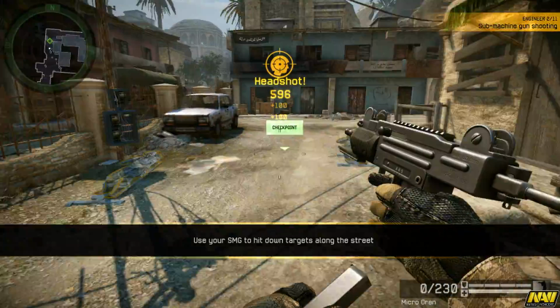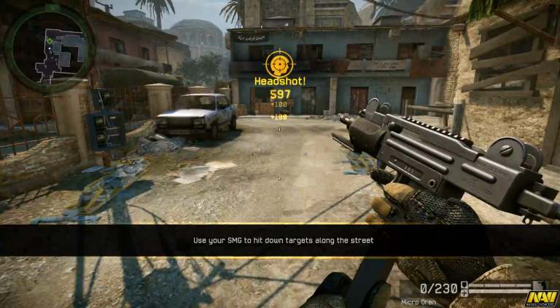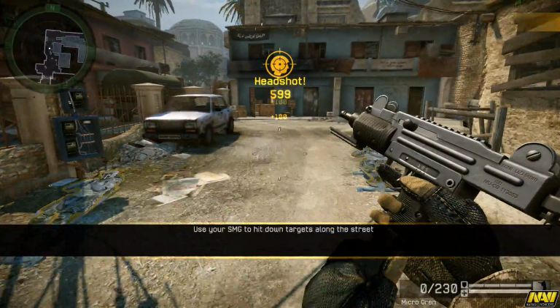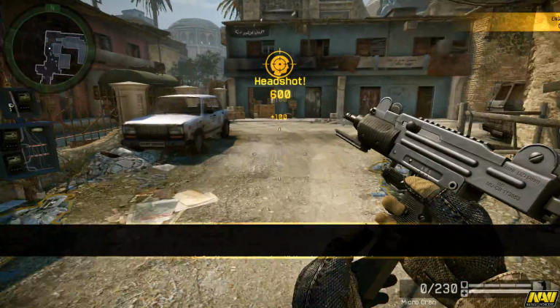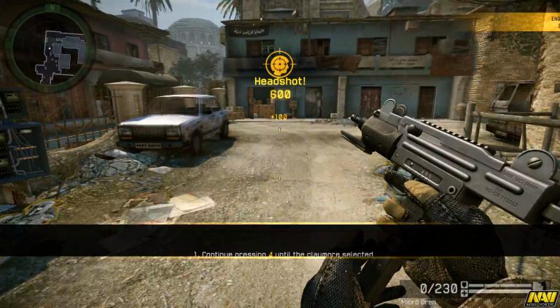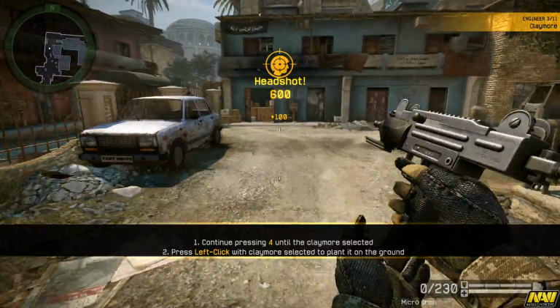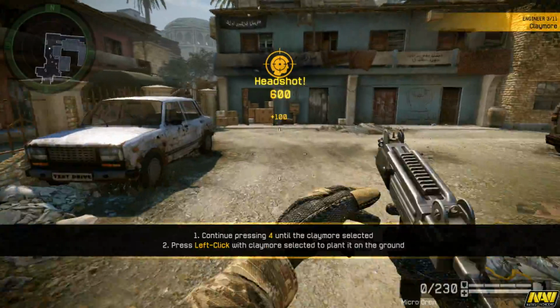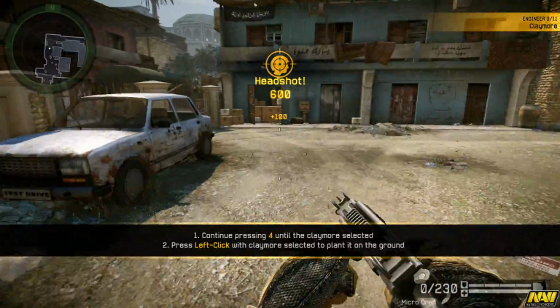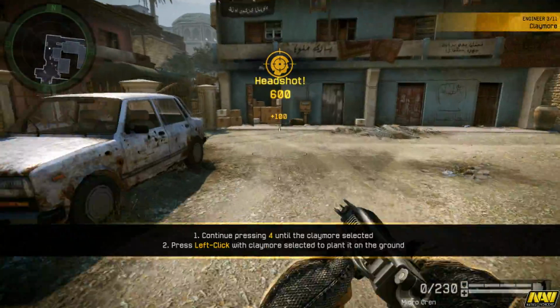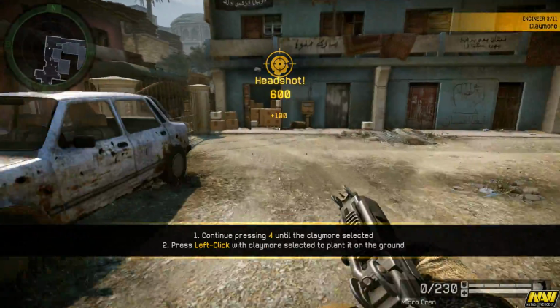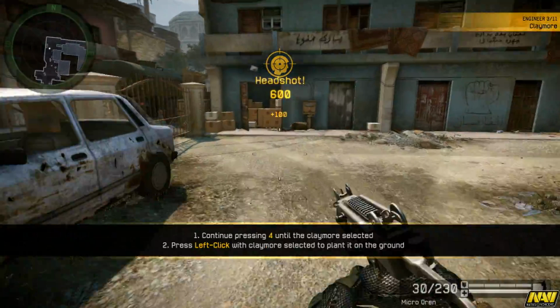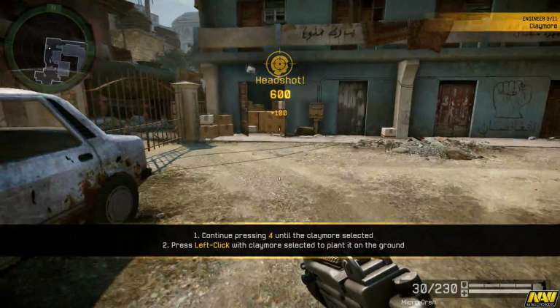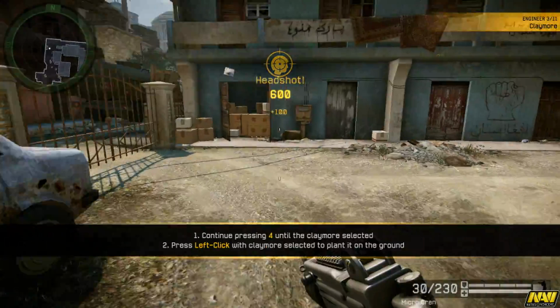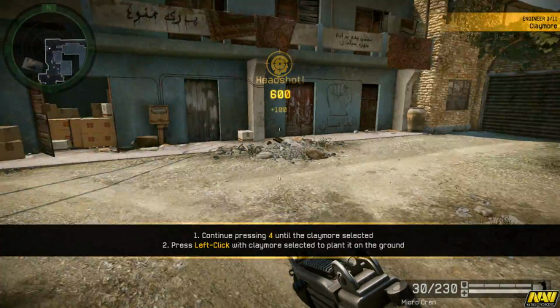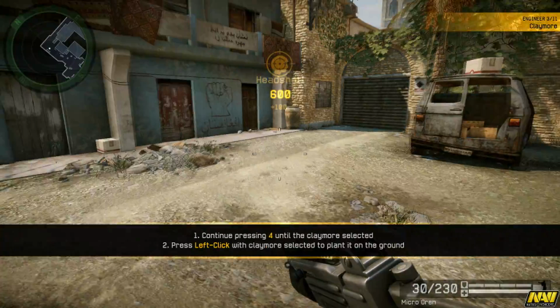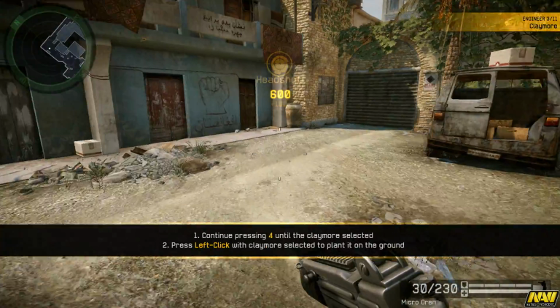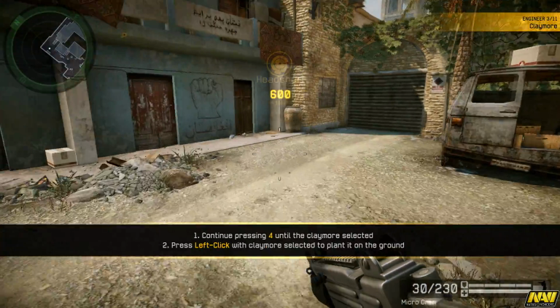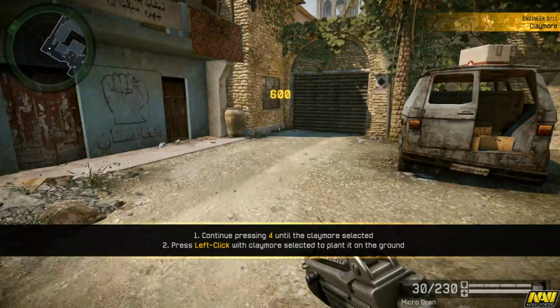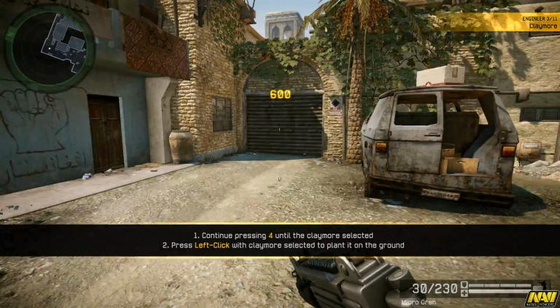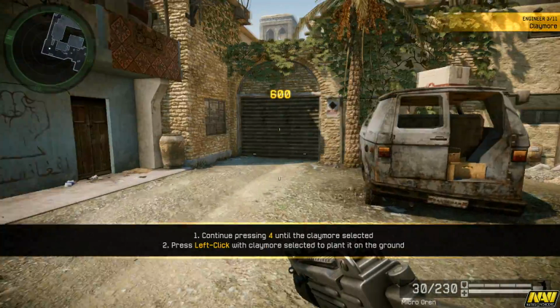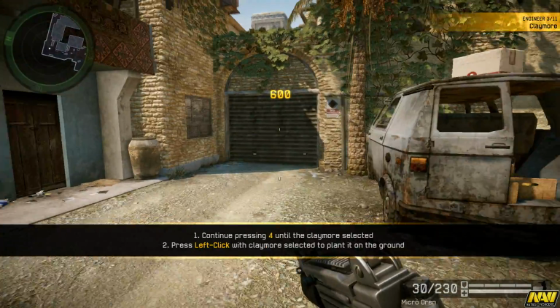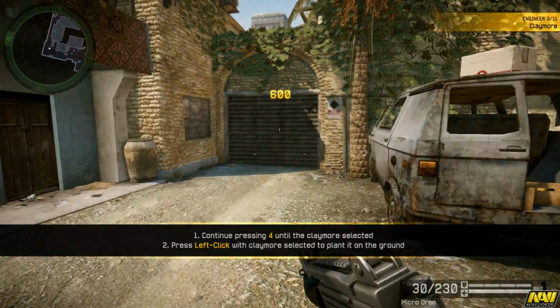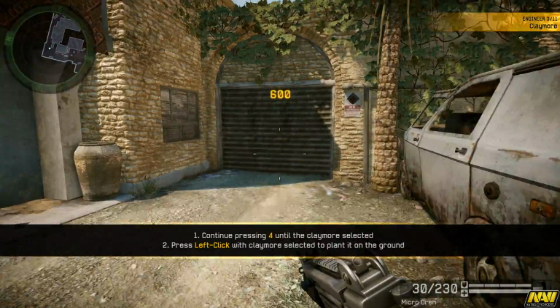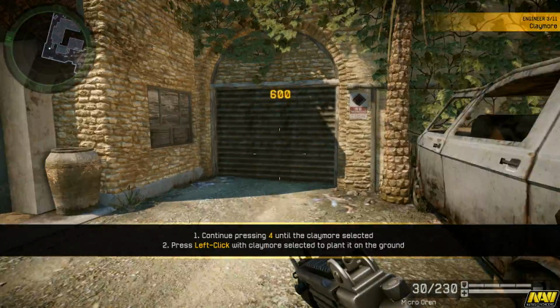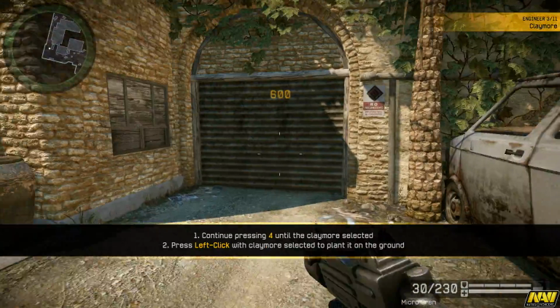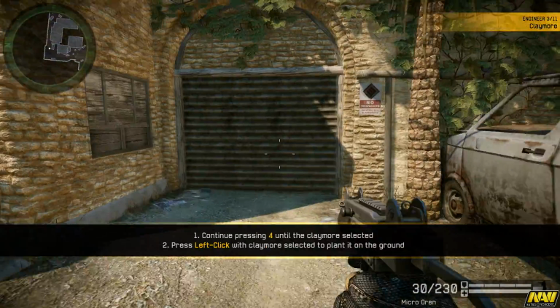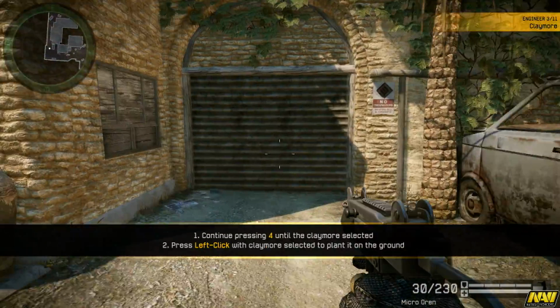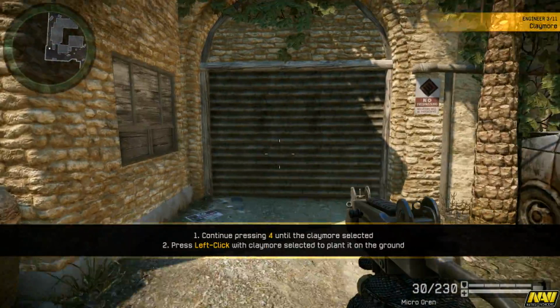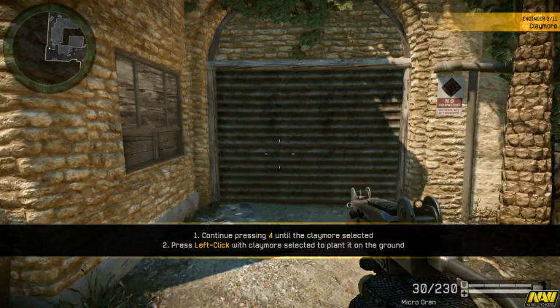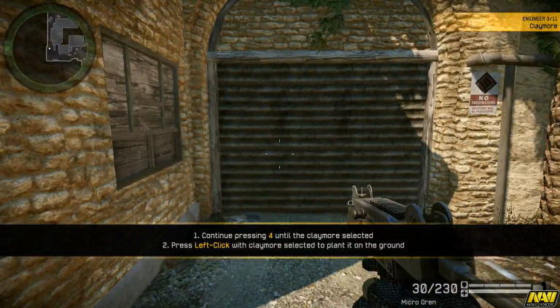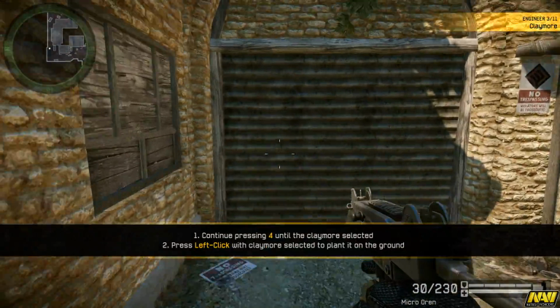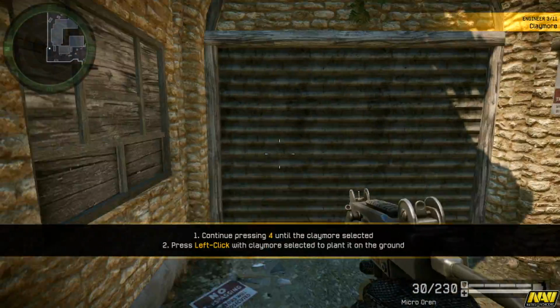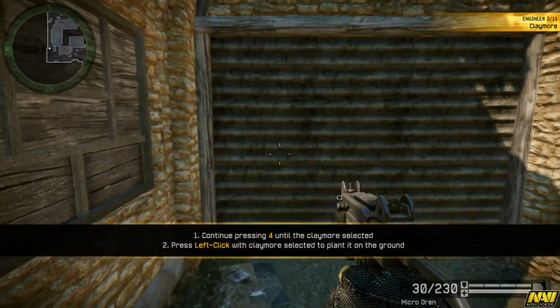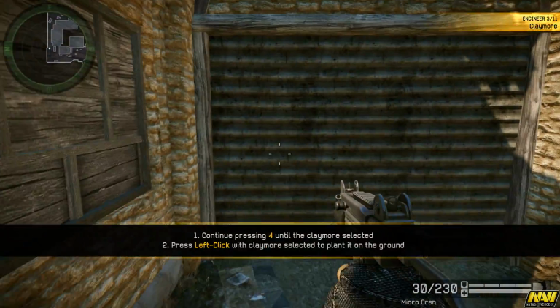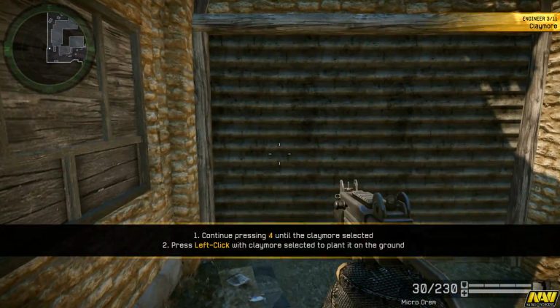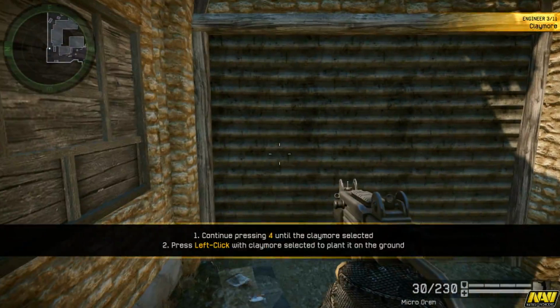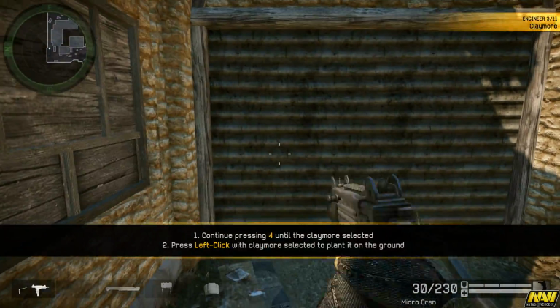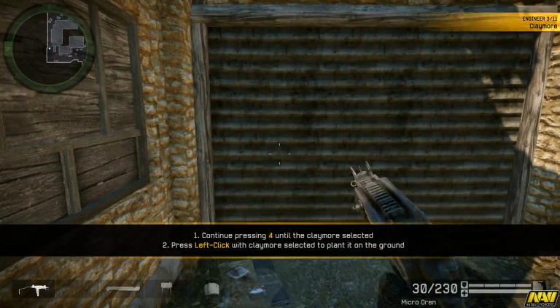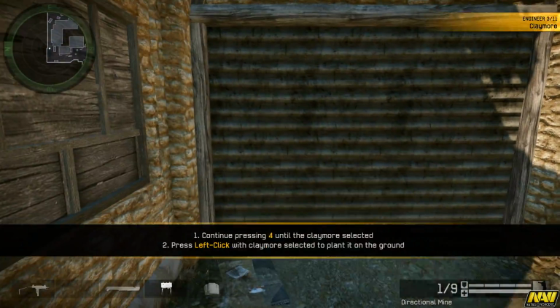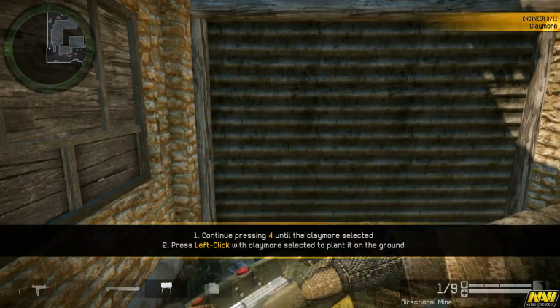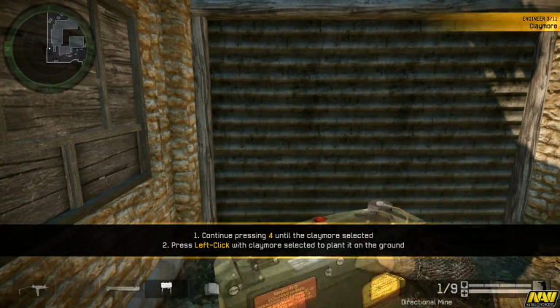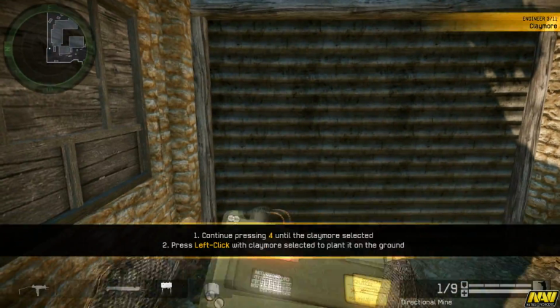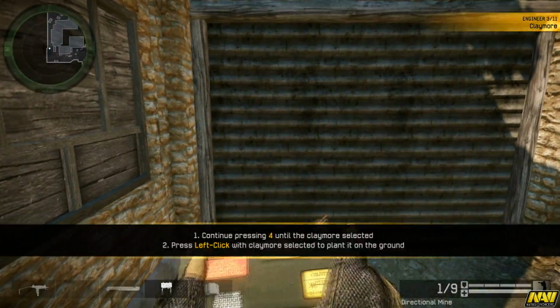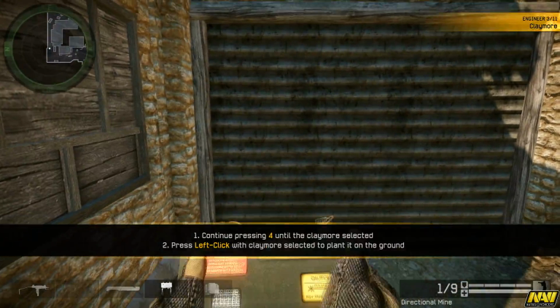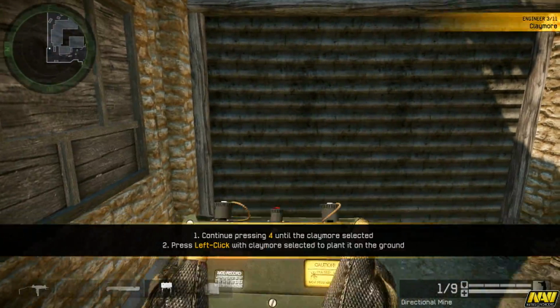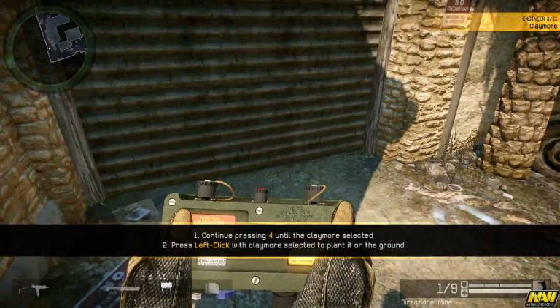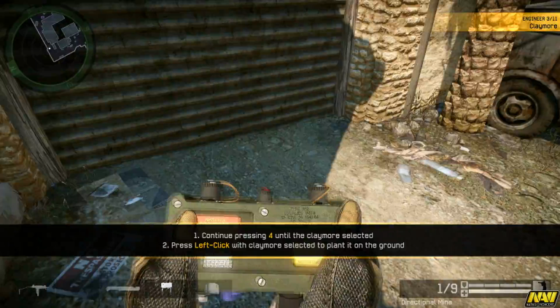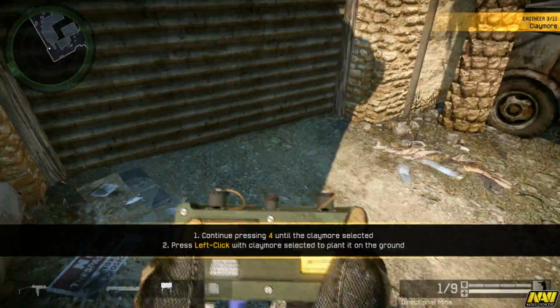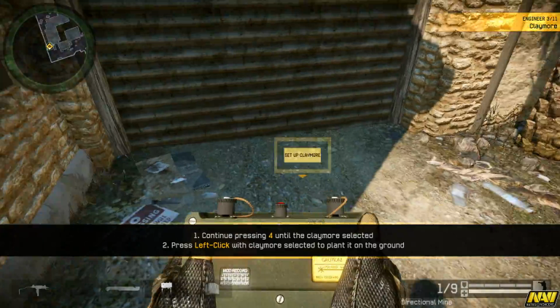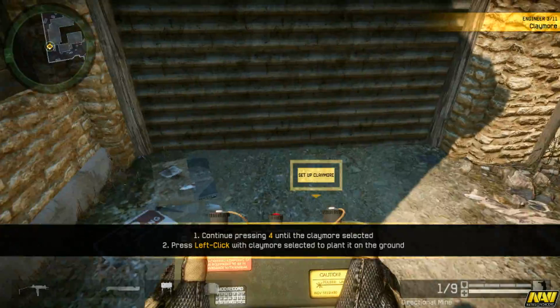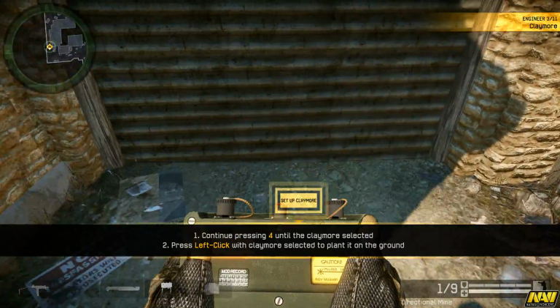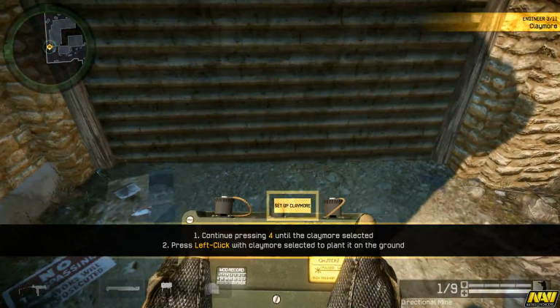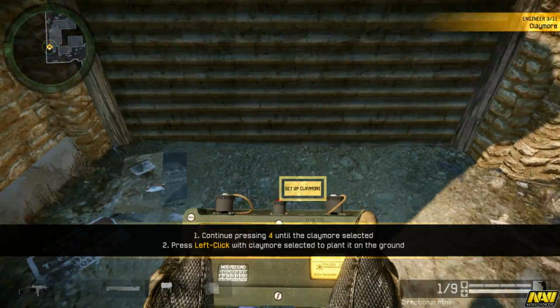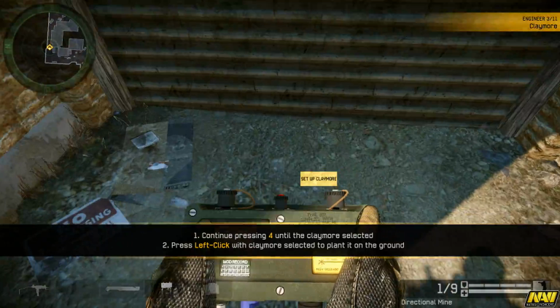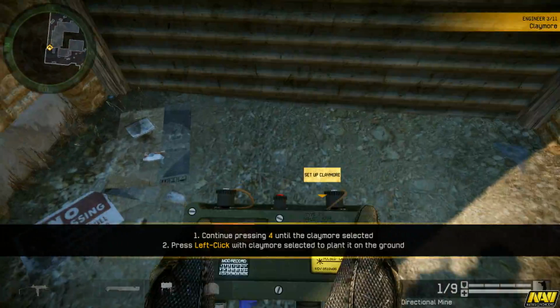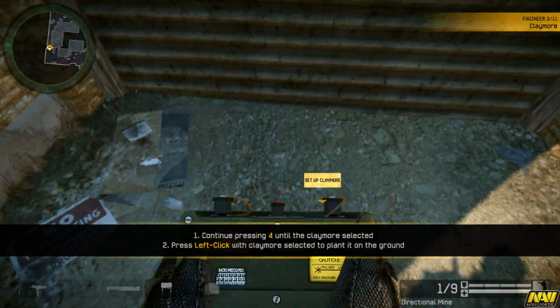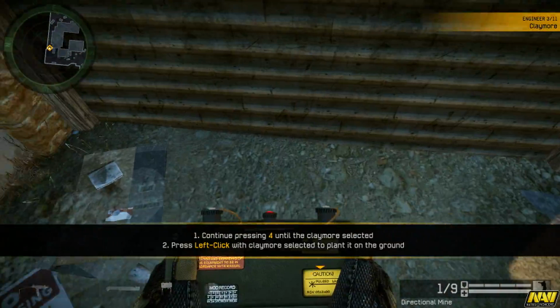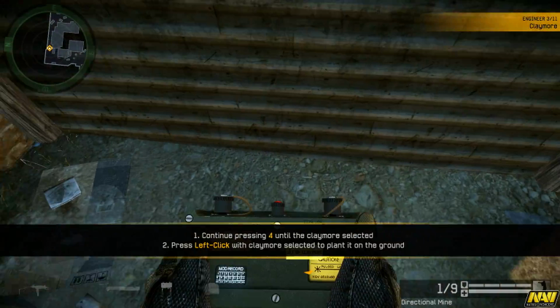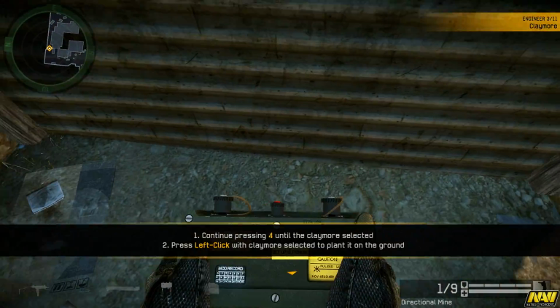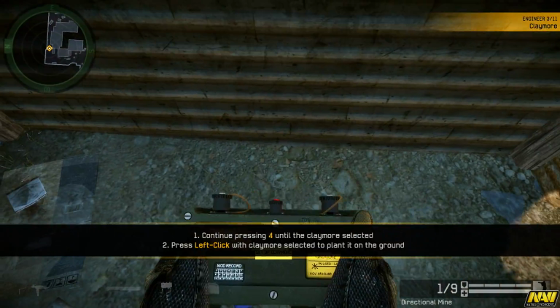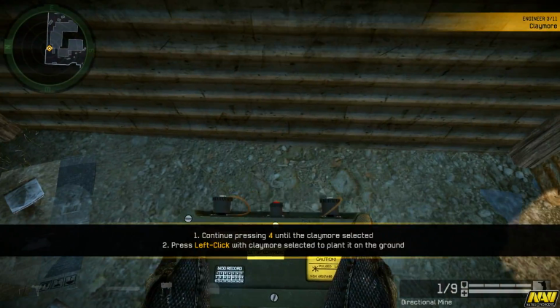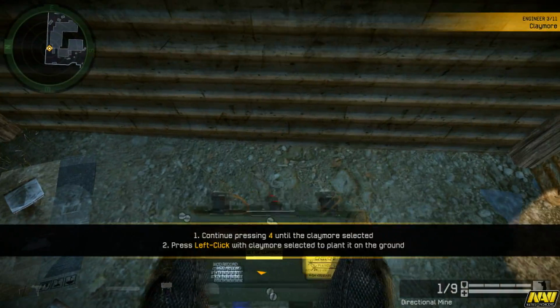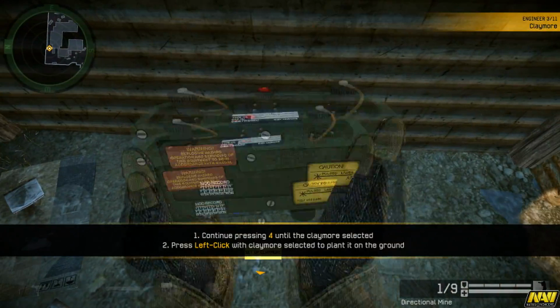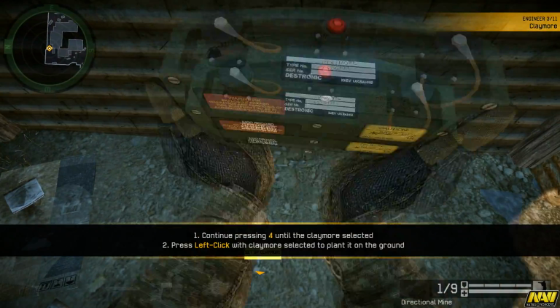Engineers can deploy claymore mines. They will automatically detonate when enemies get near. Deploy a claymore at the checkpoint.